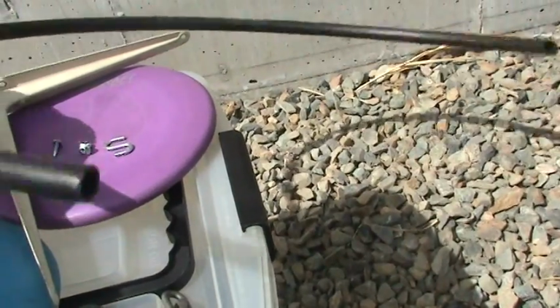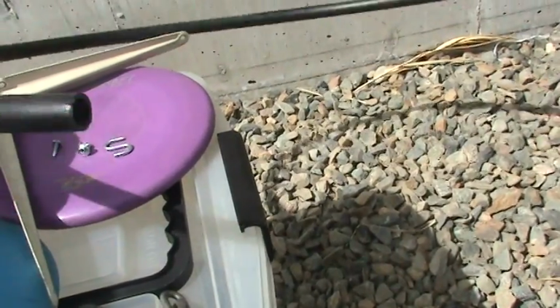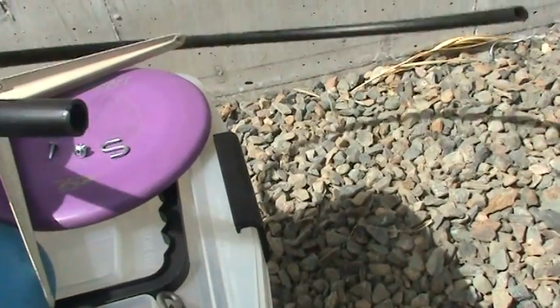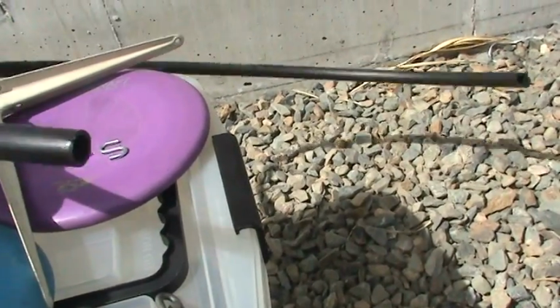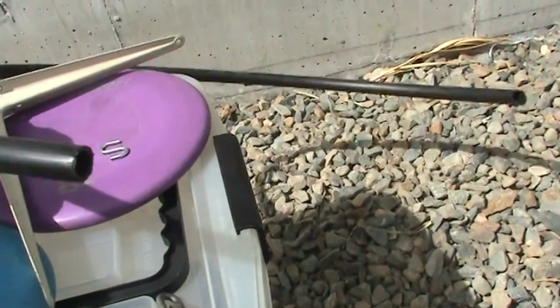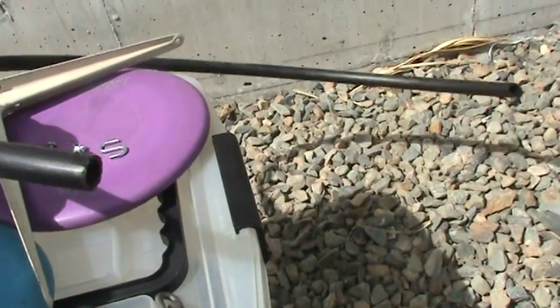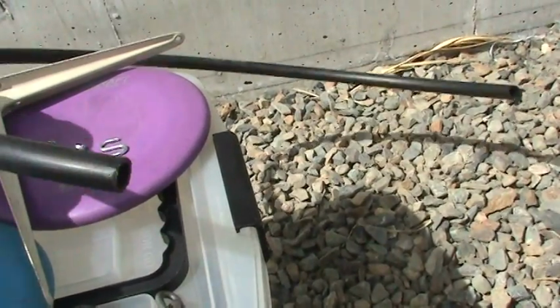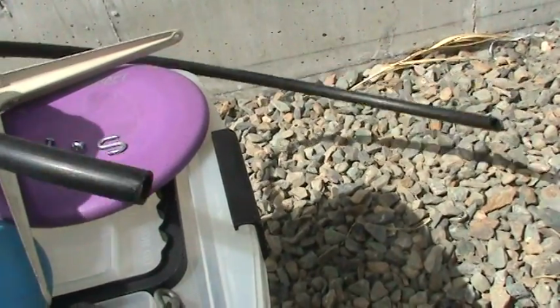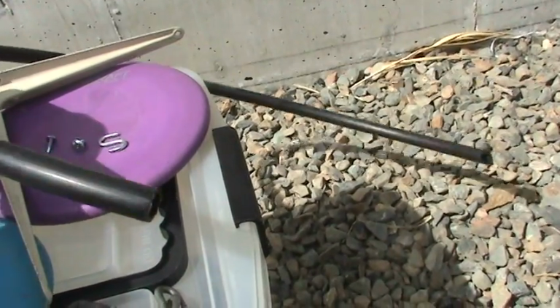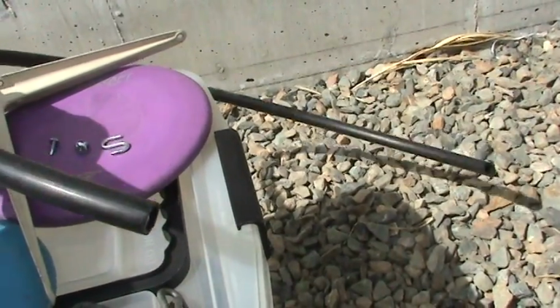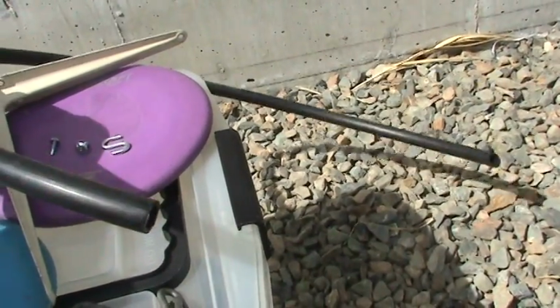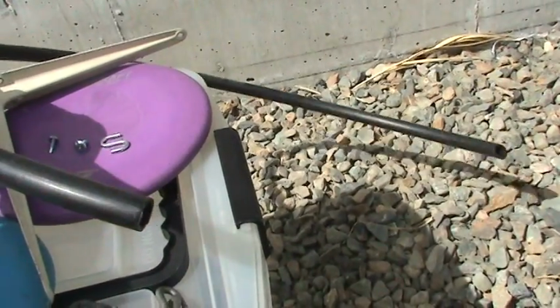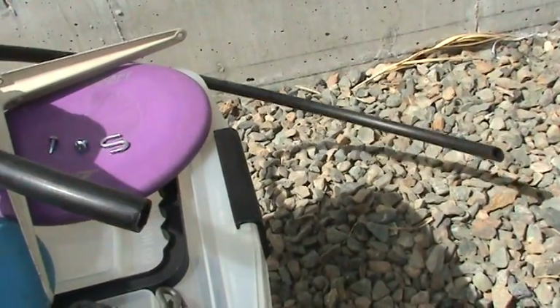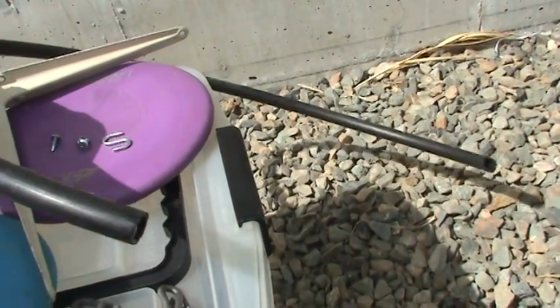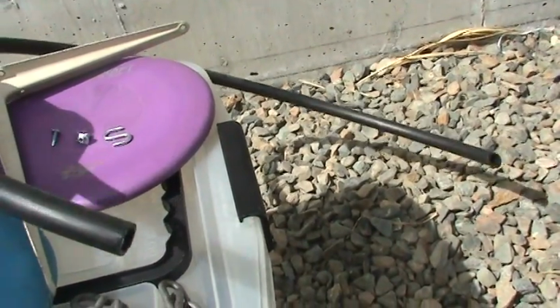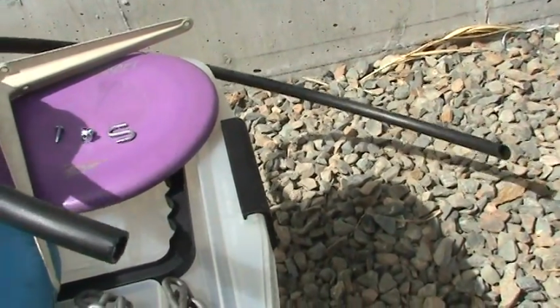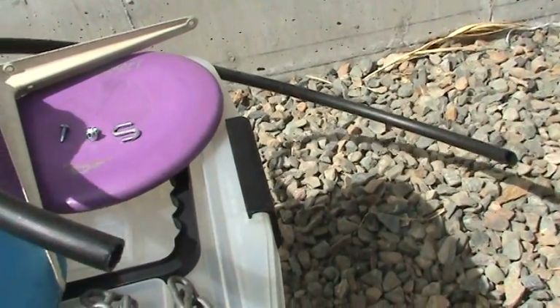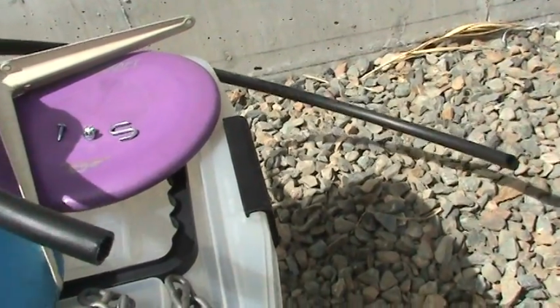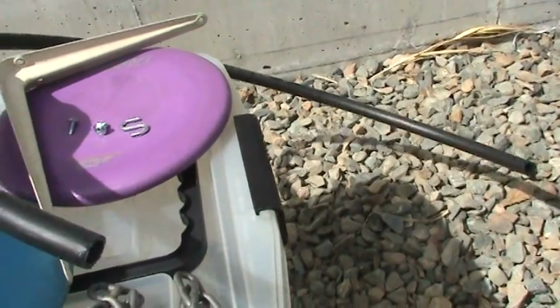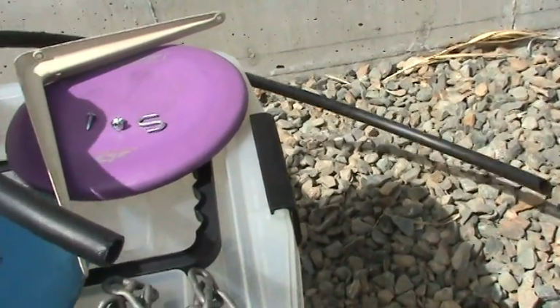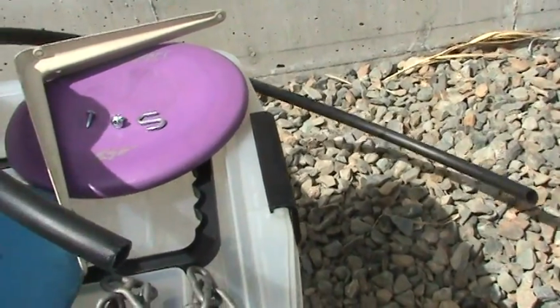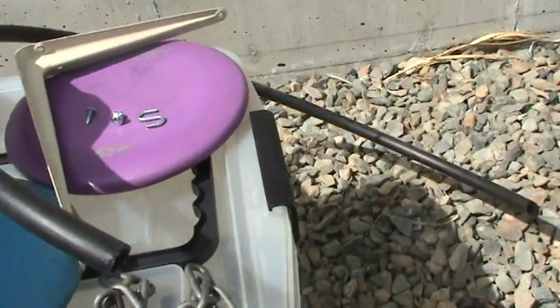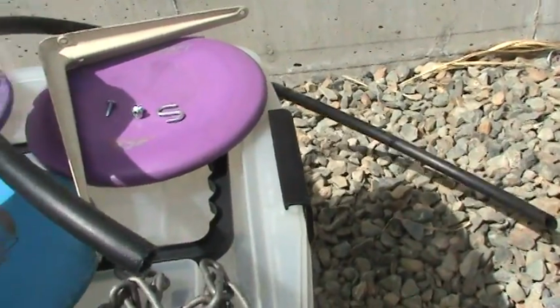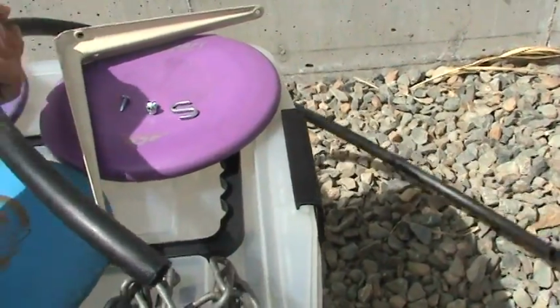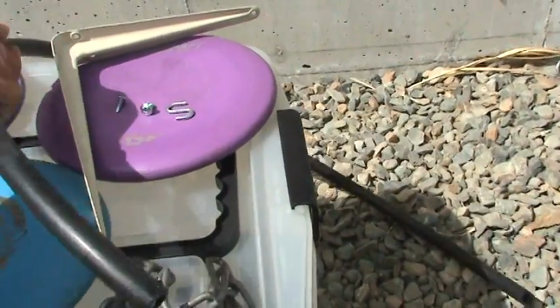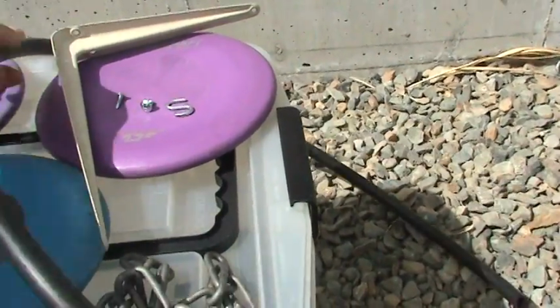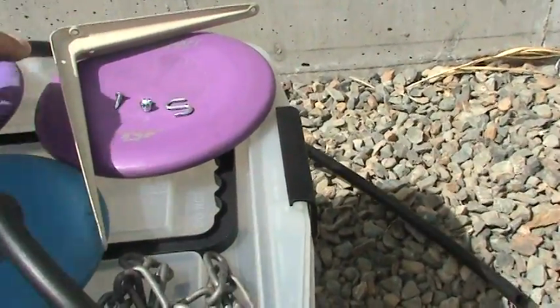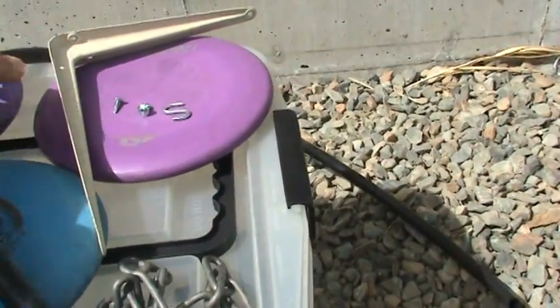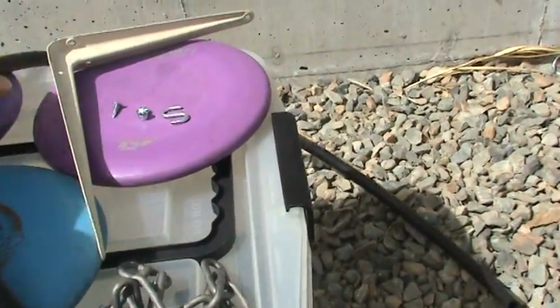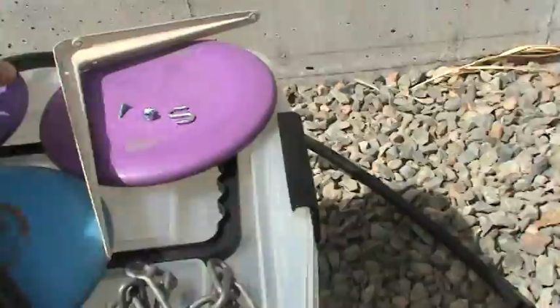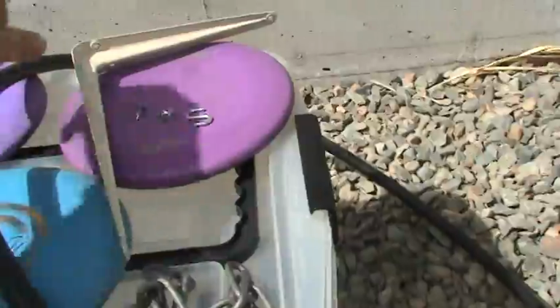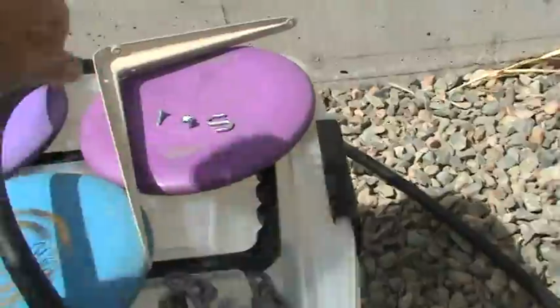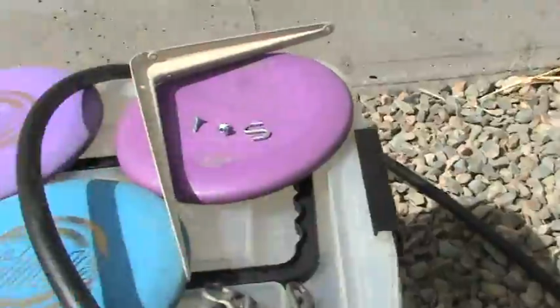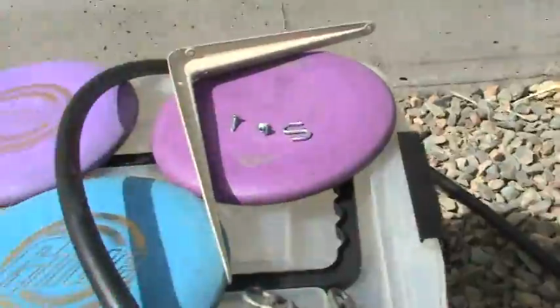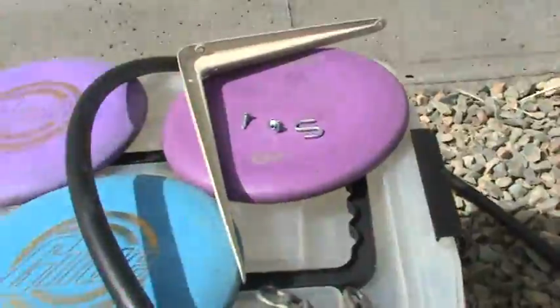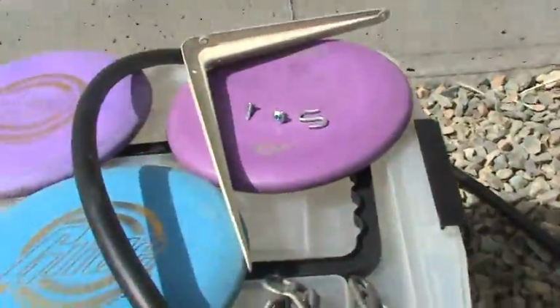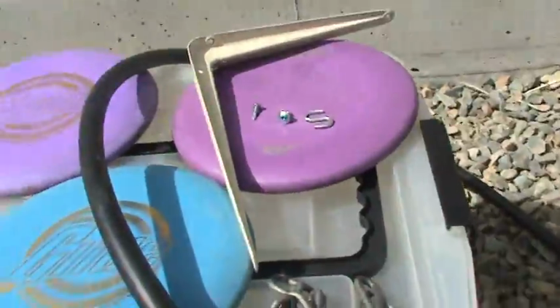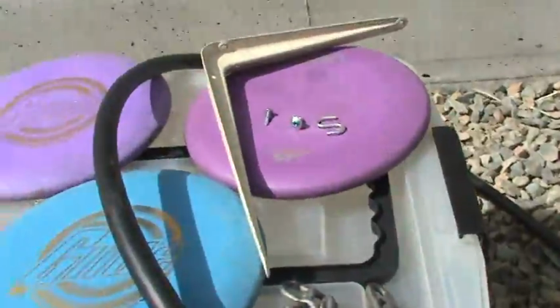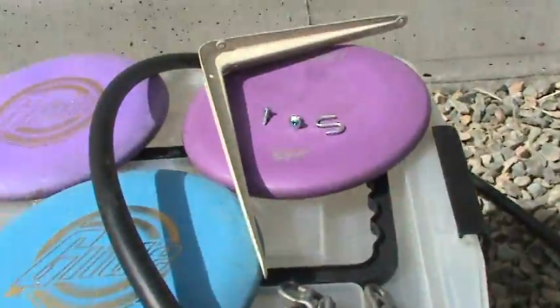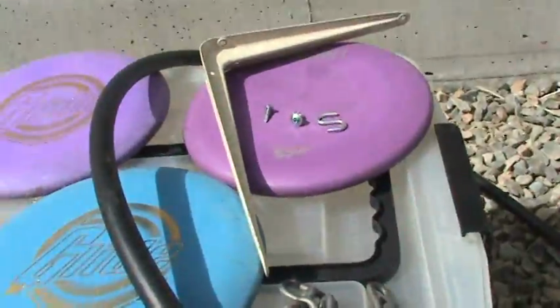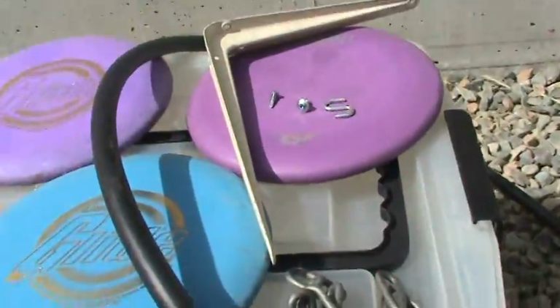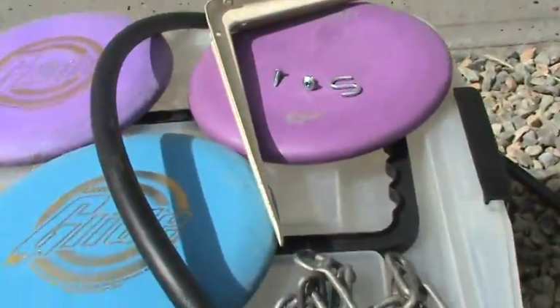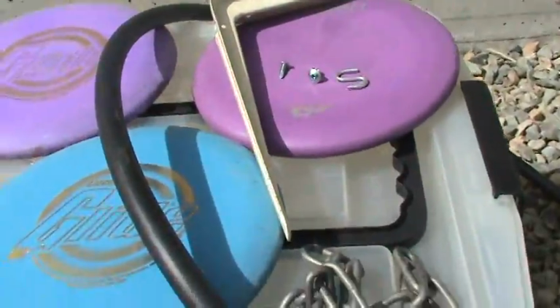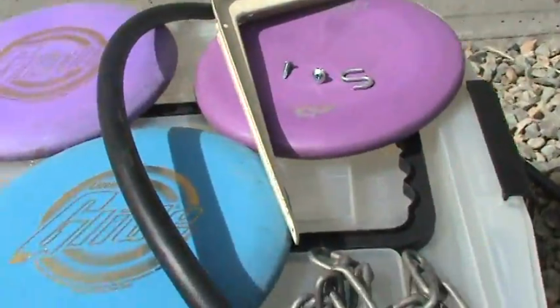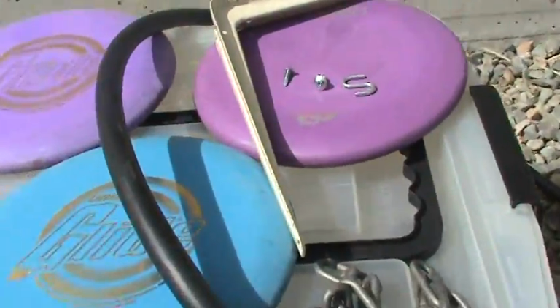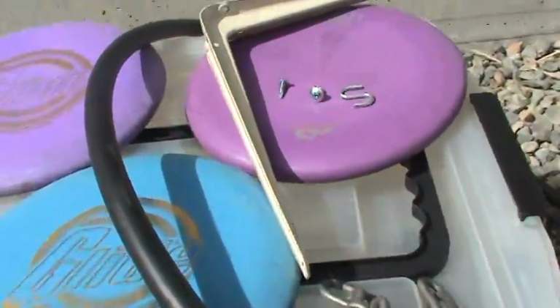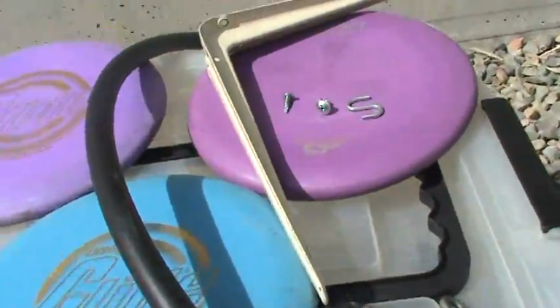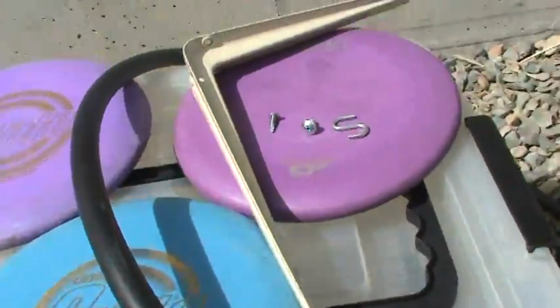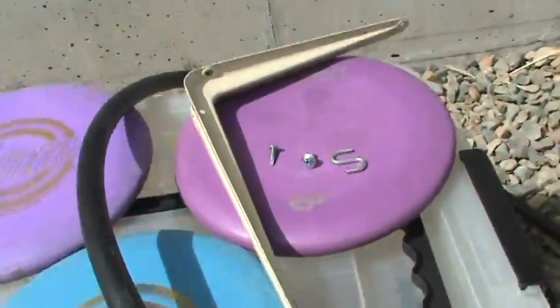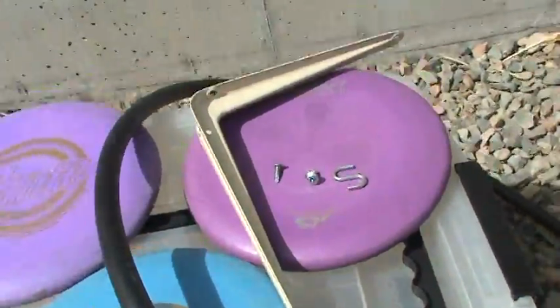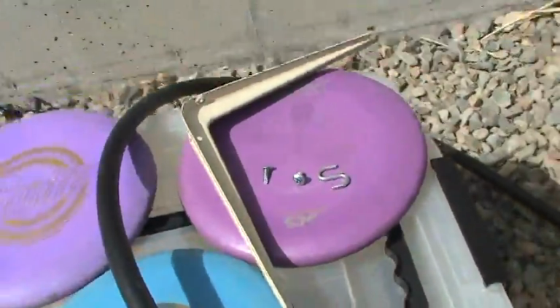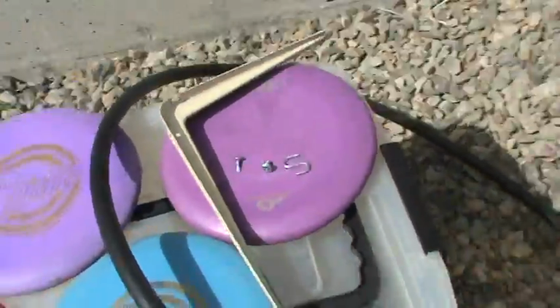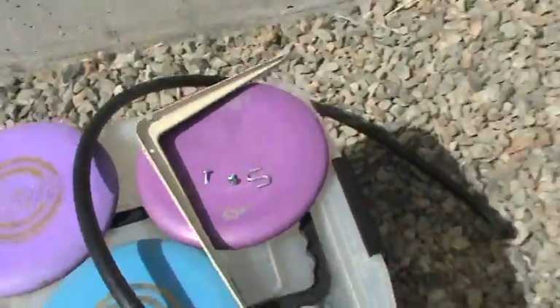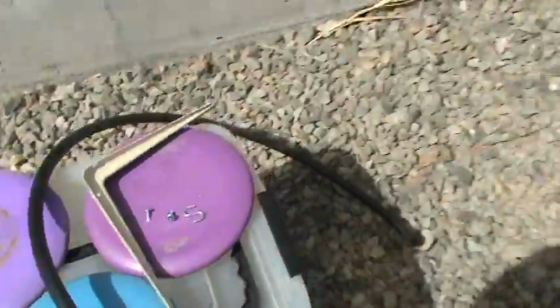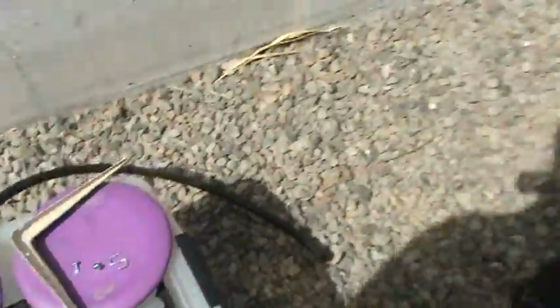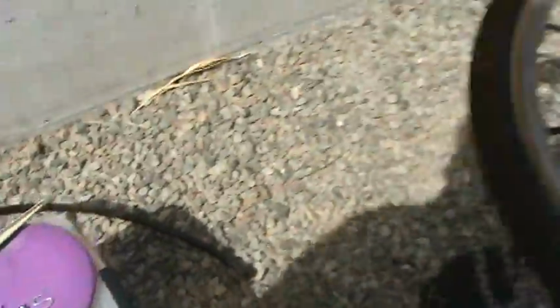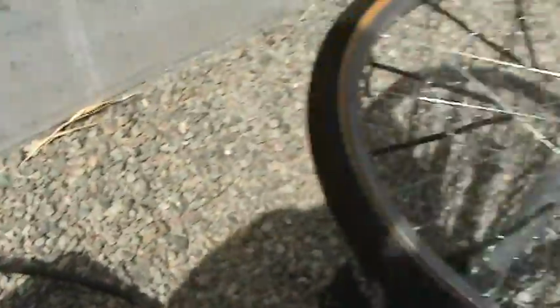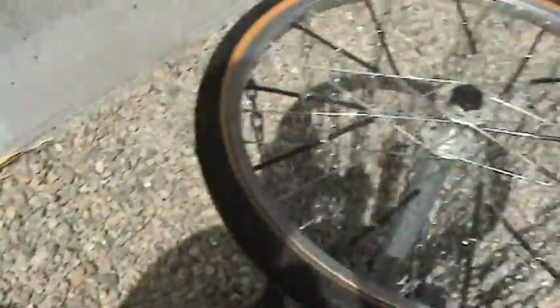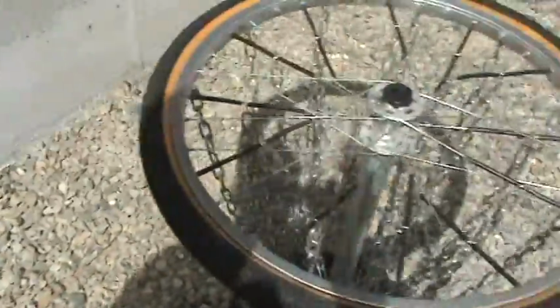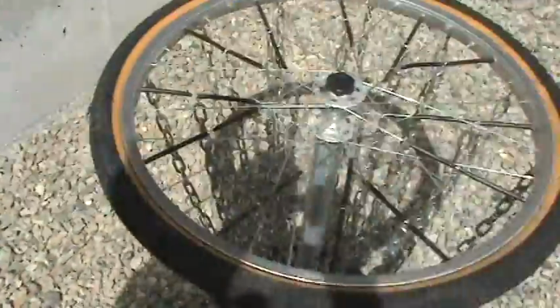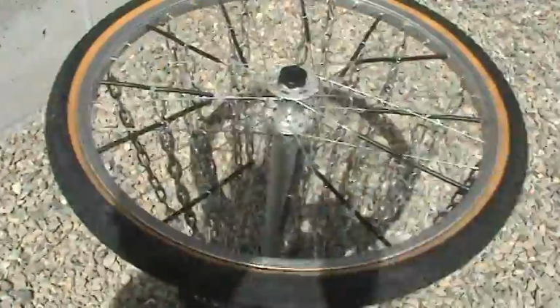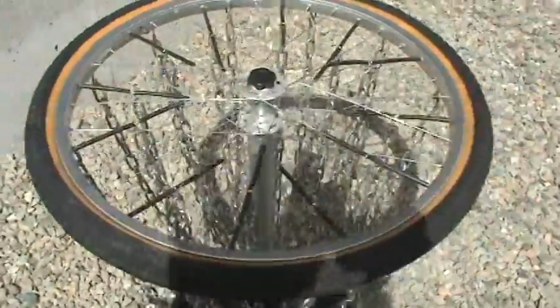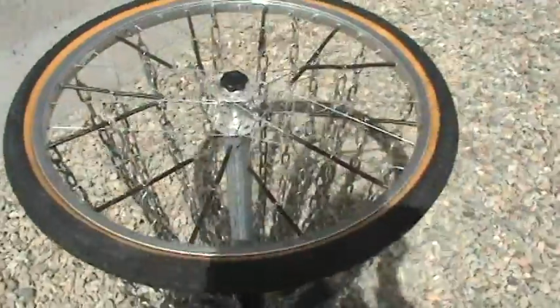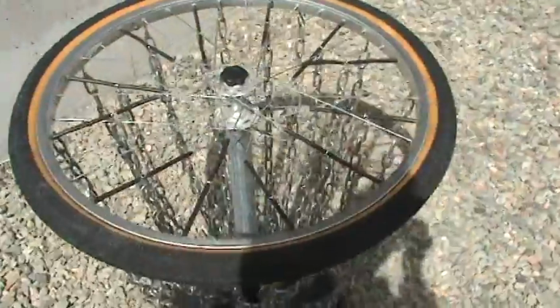I got this tubing from underground sprinkler tubing. So that's some of the stuff I used, and here's how I put it all together.